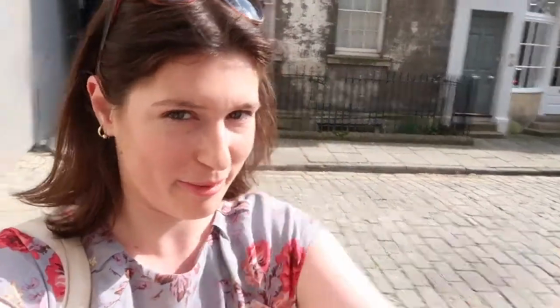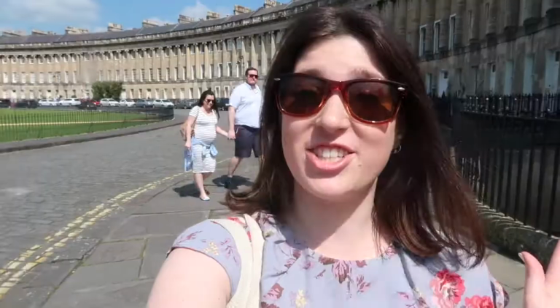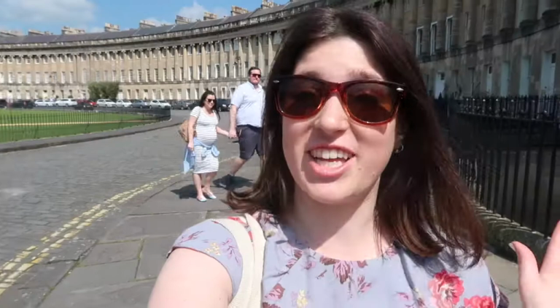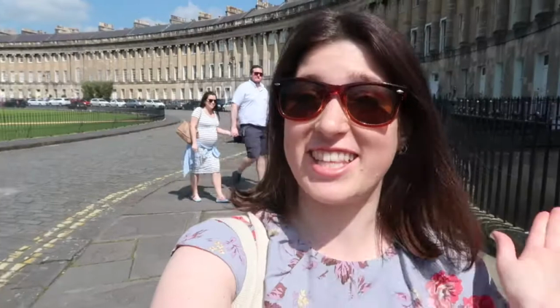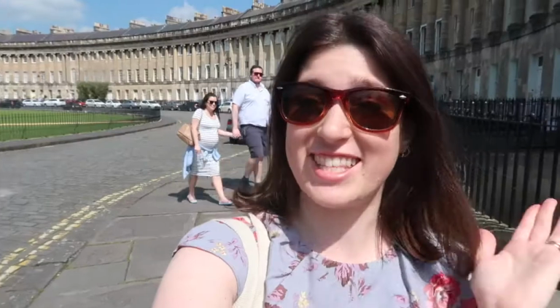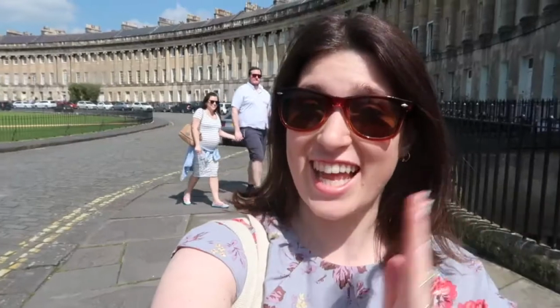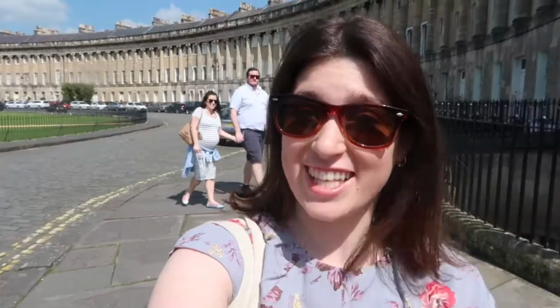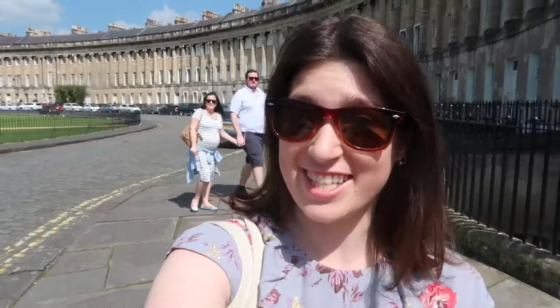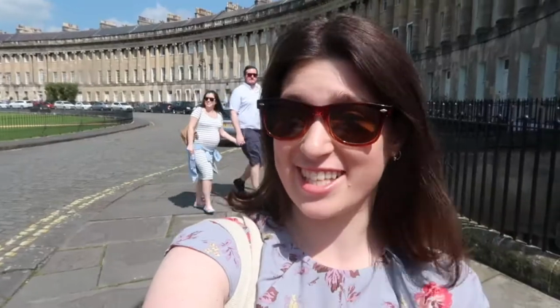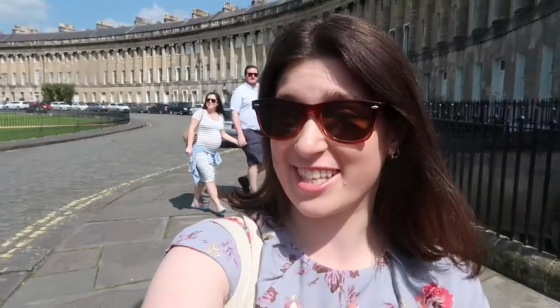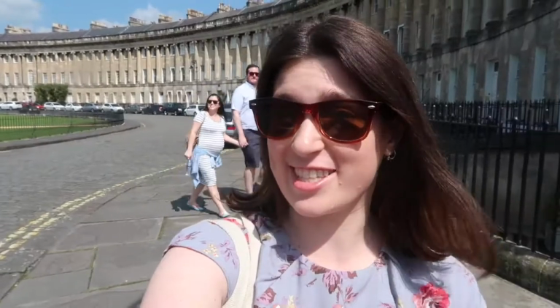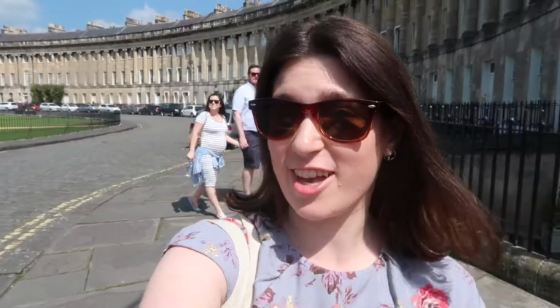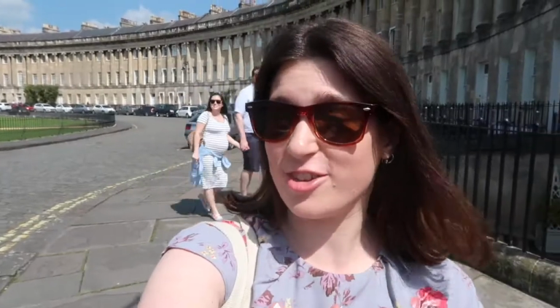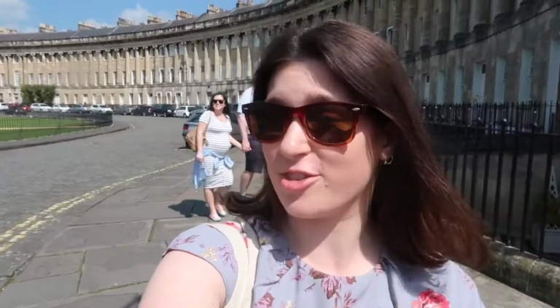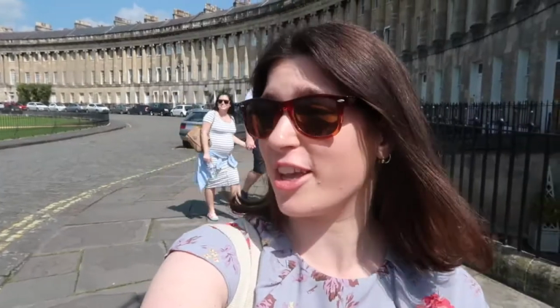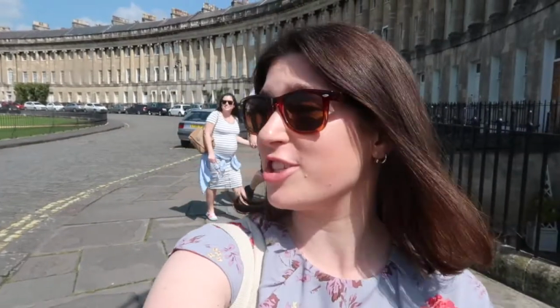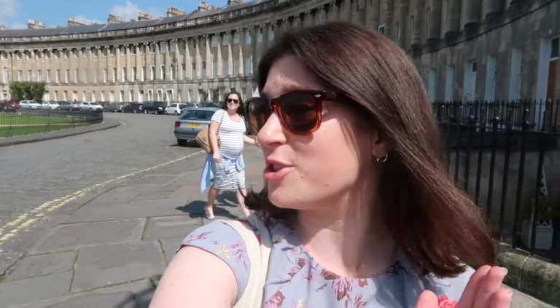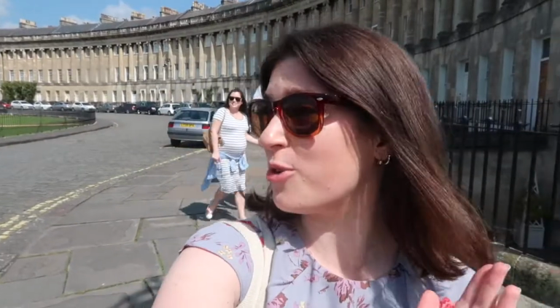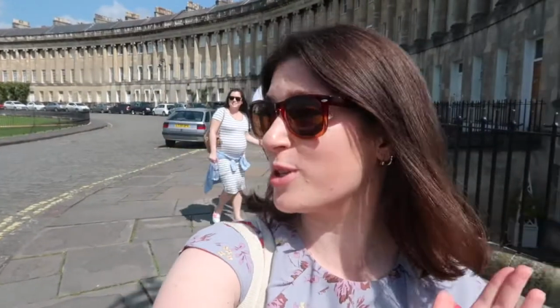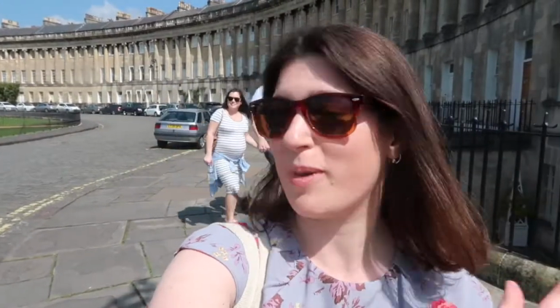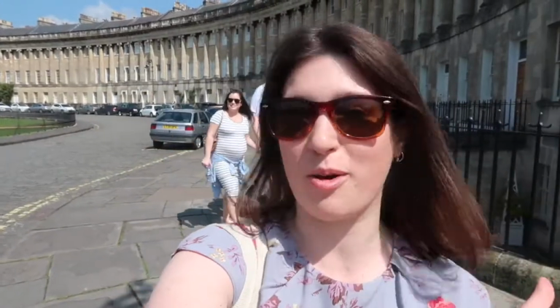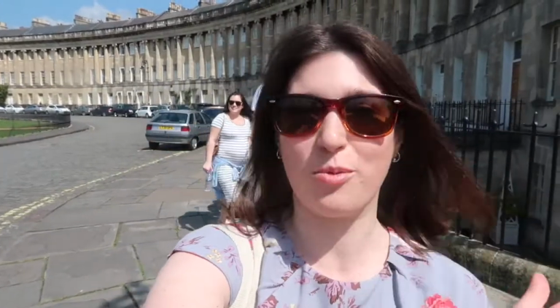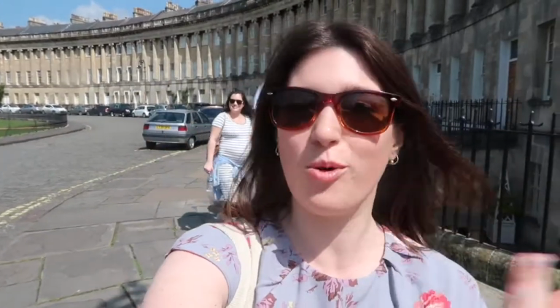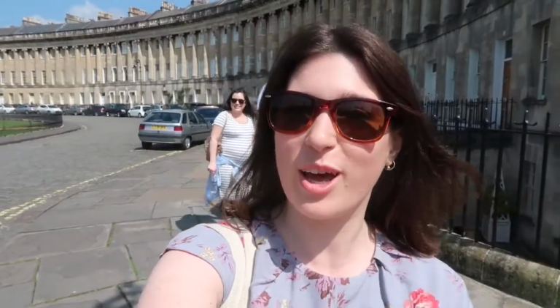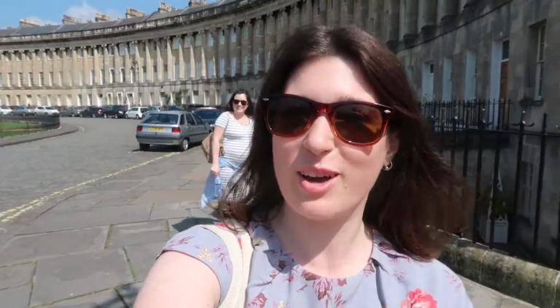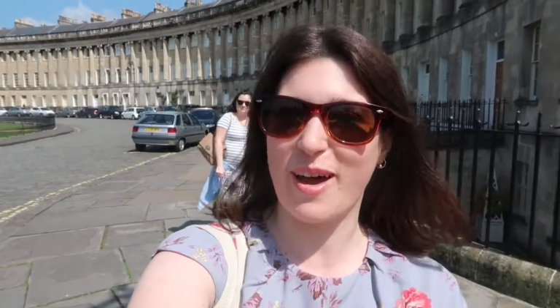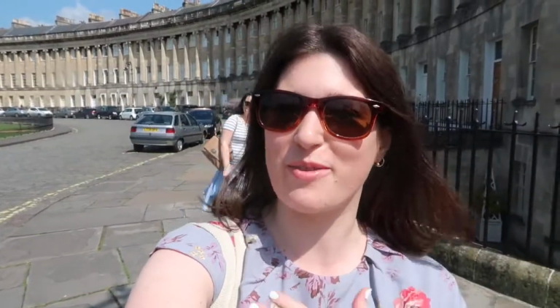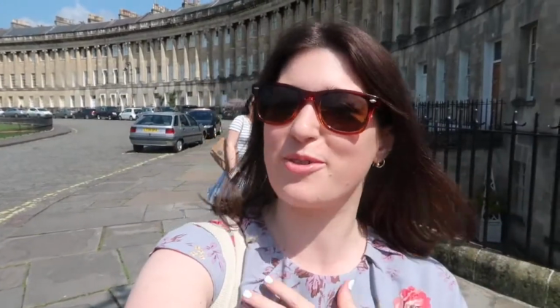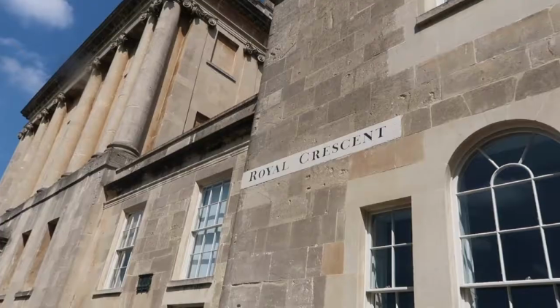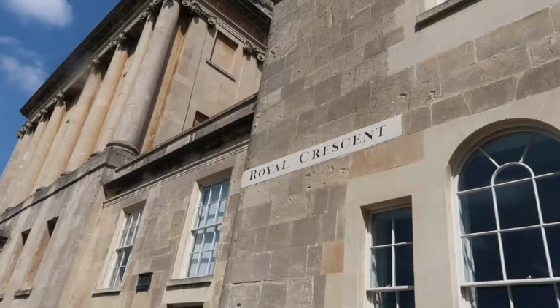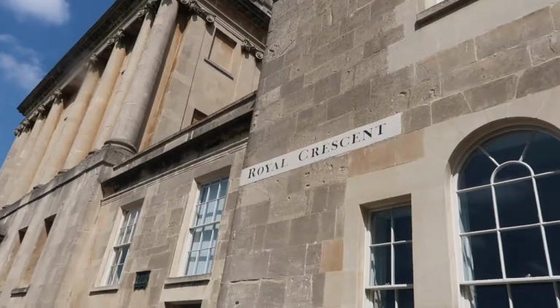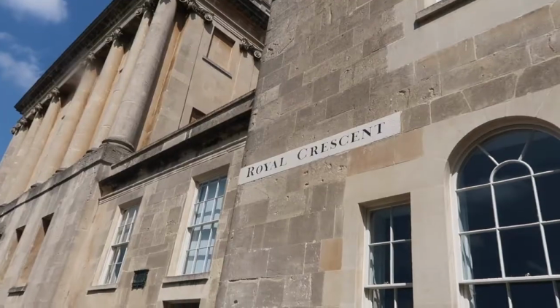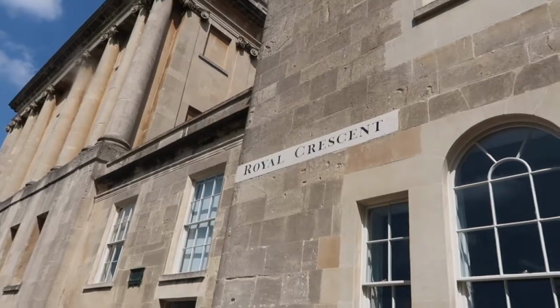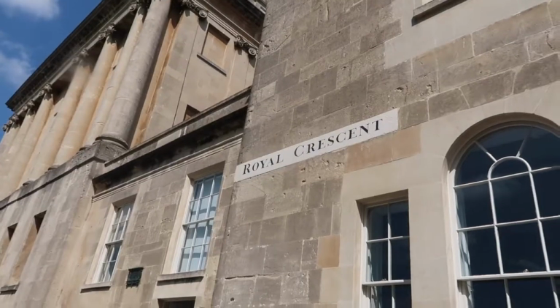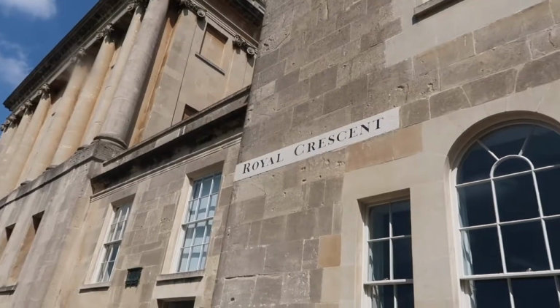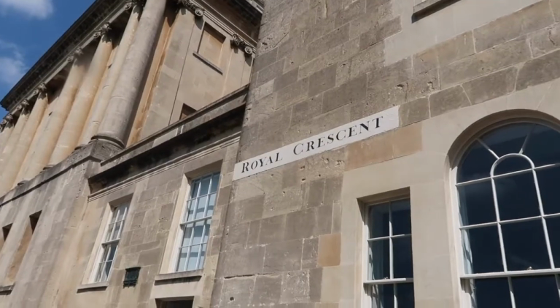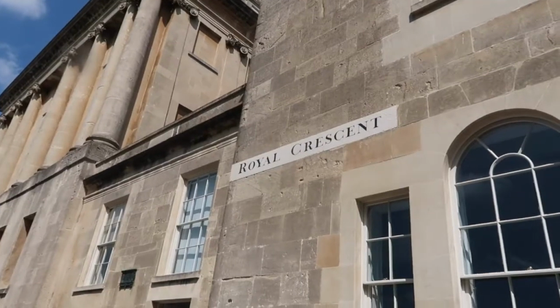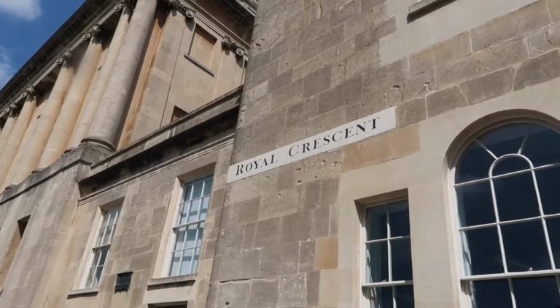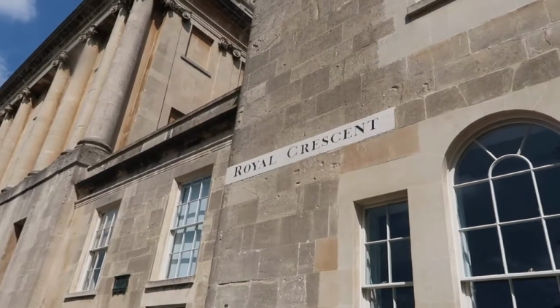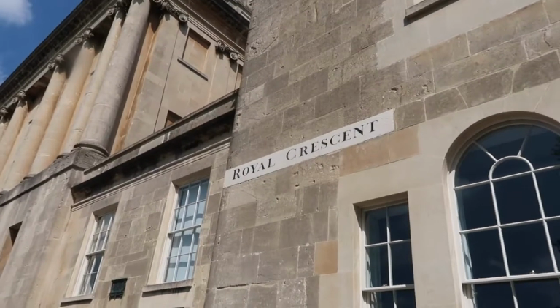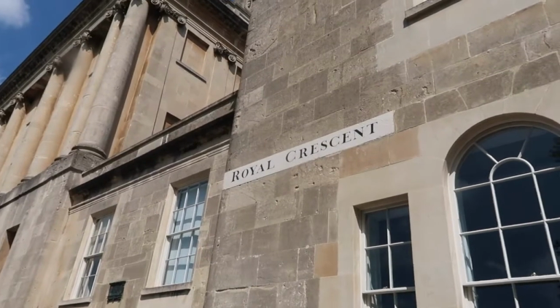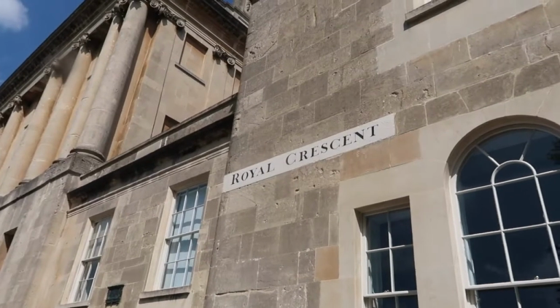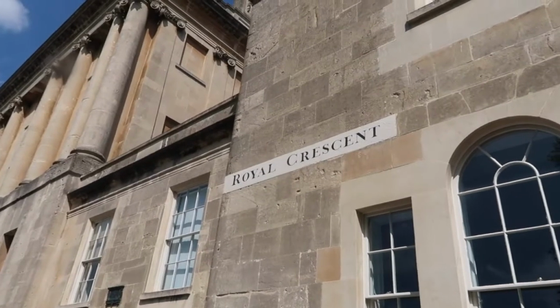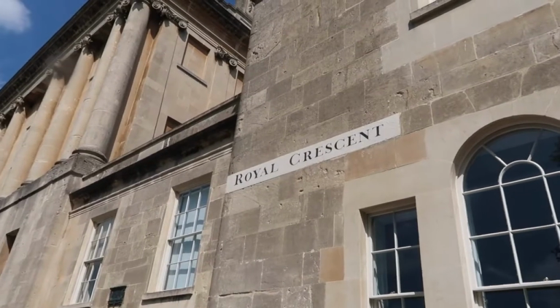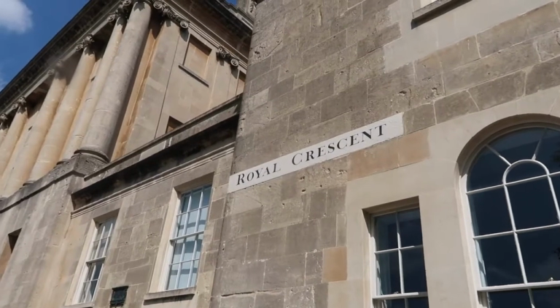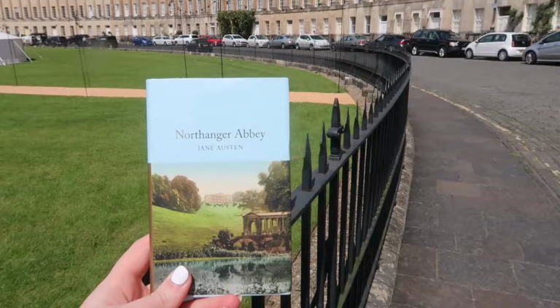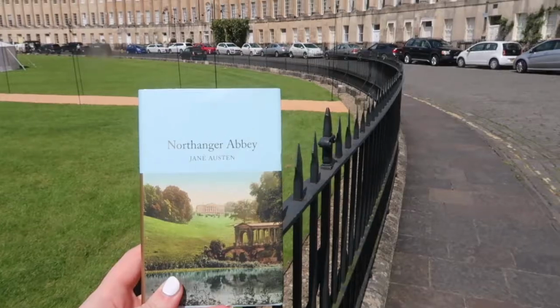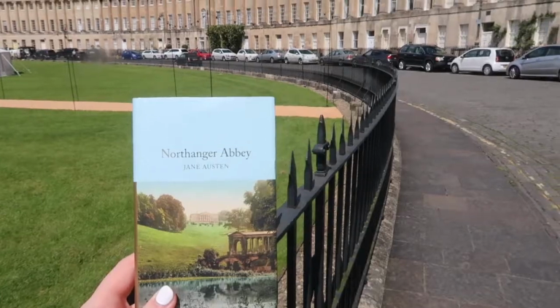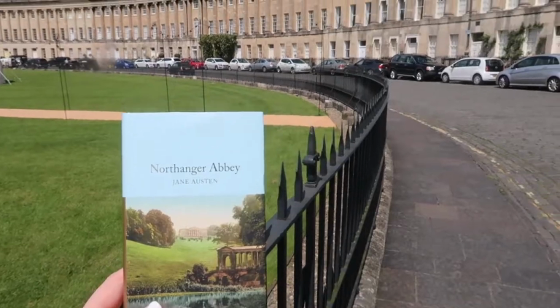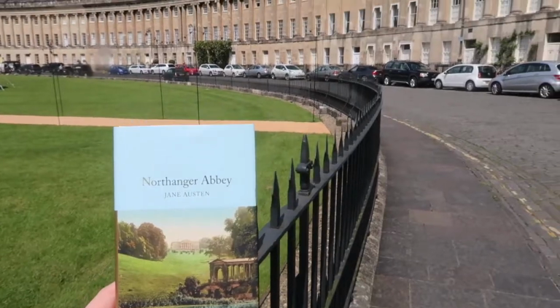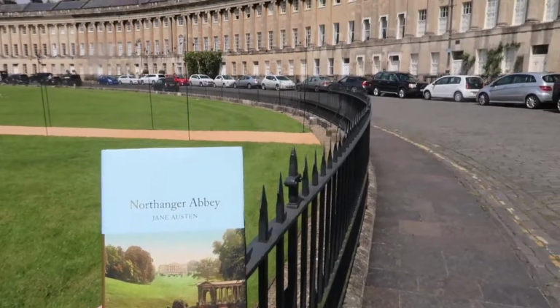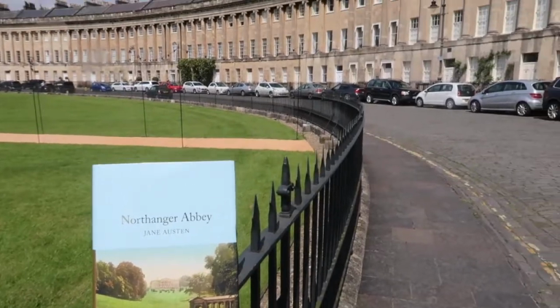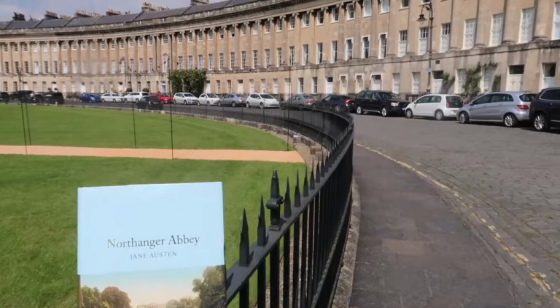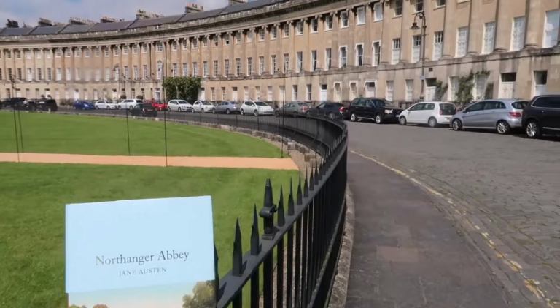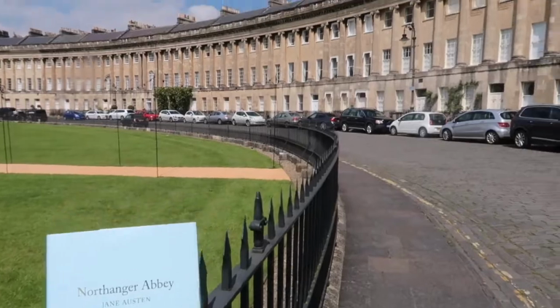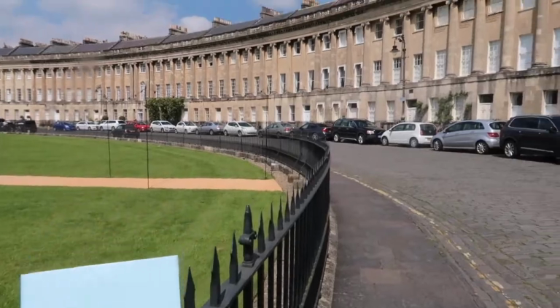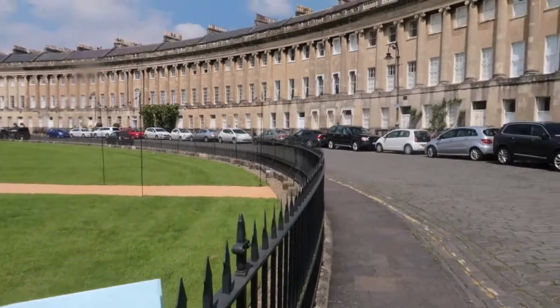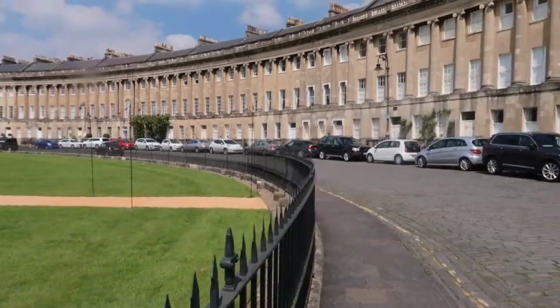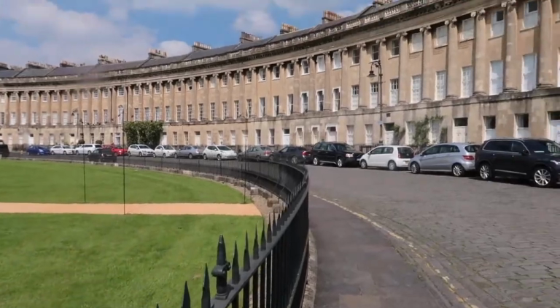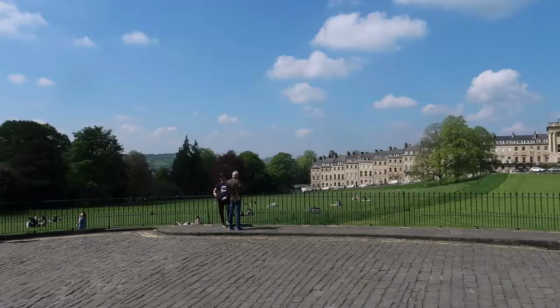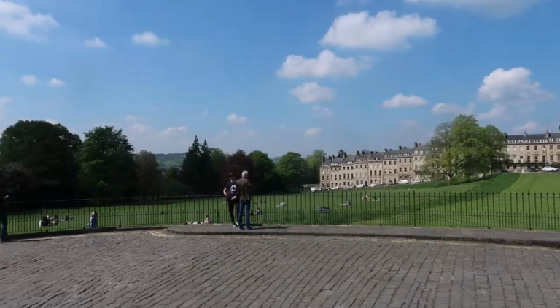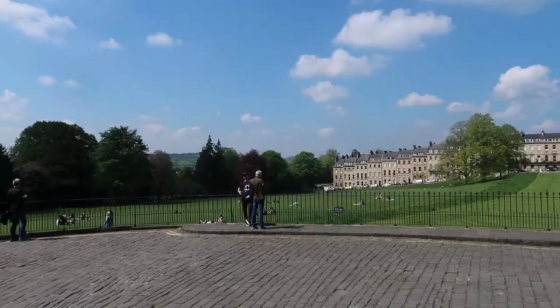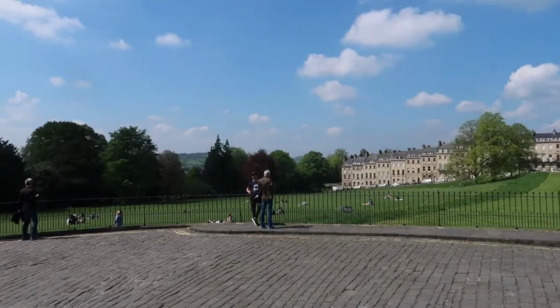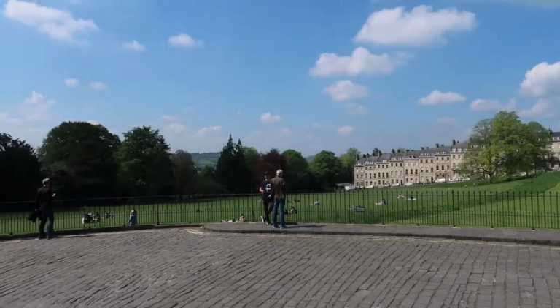In Jane's letters to Cassandra, she talks about walking around the Royal Crescent to get some fresh air. It's not hard to see why she chose these views.